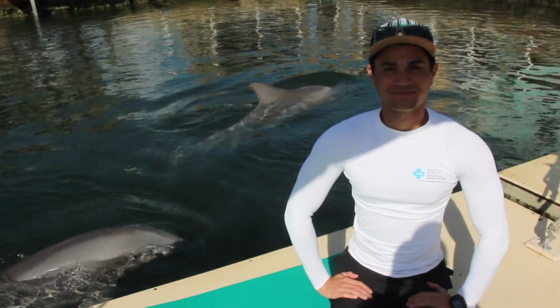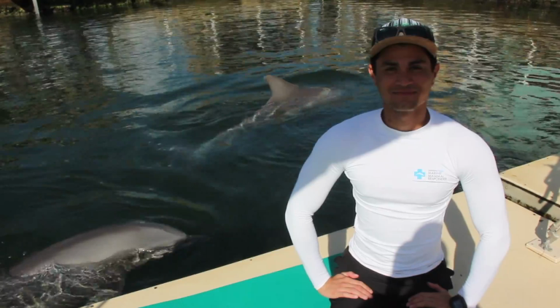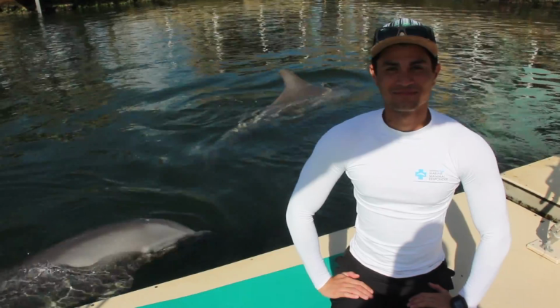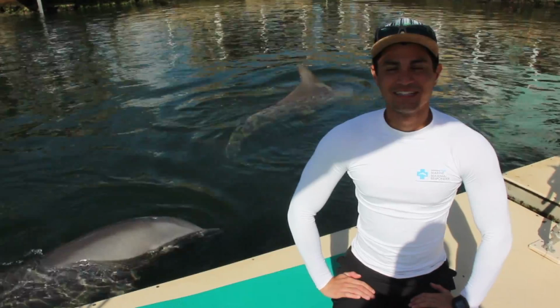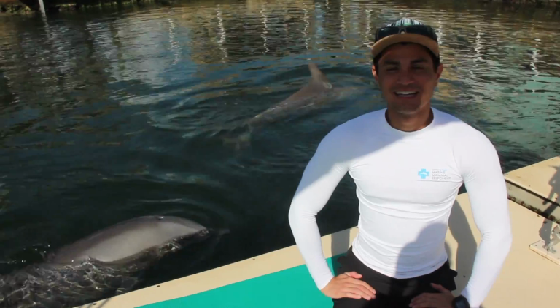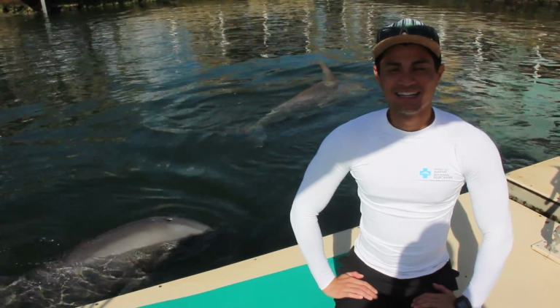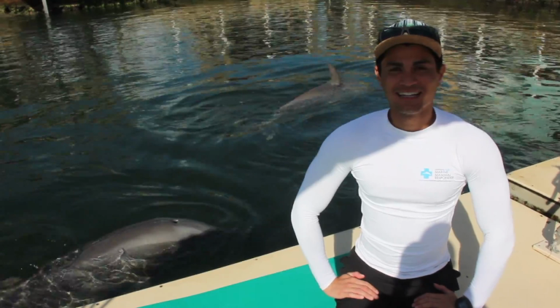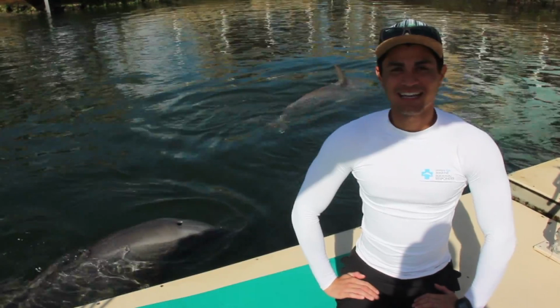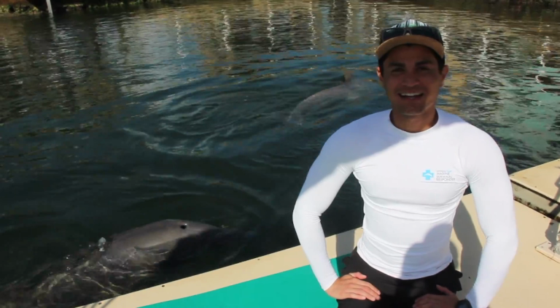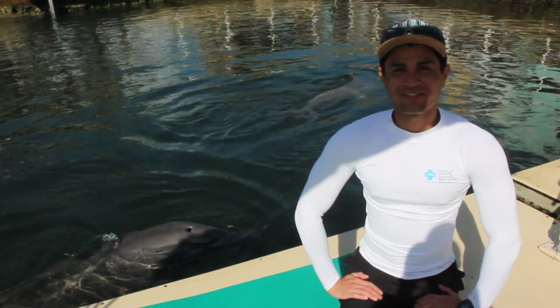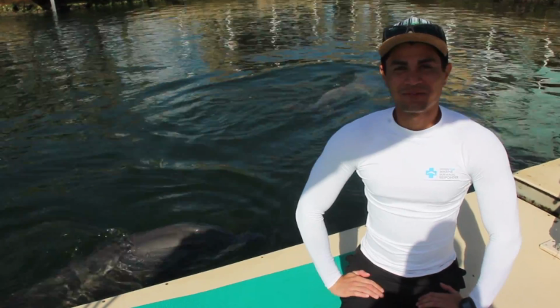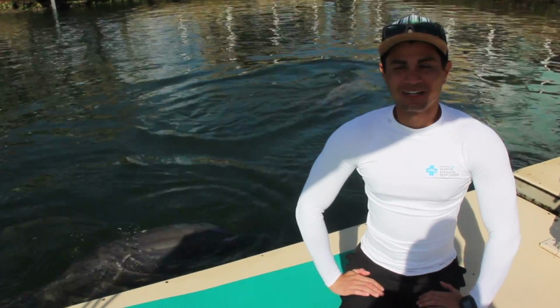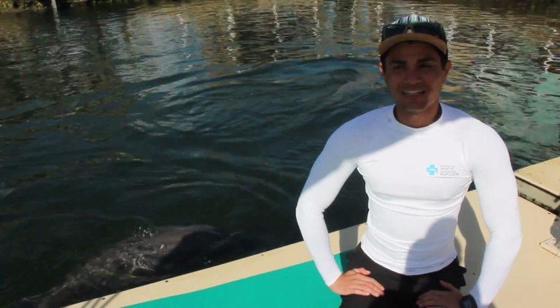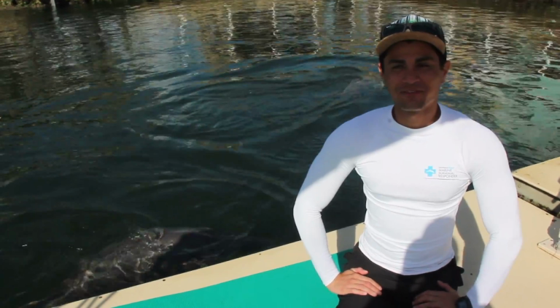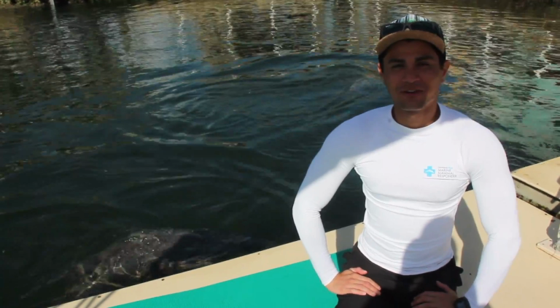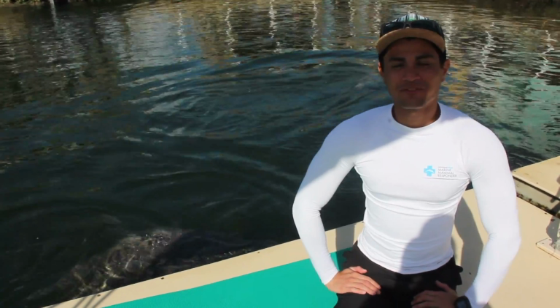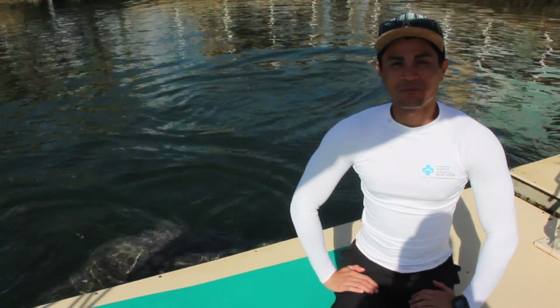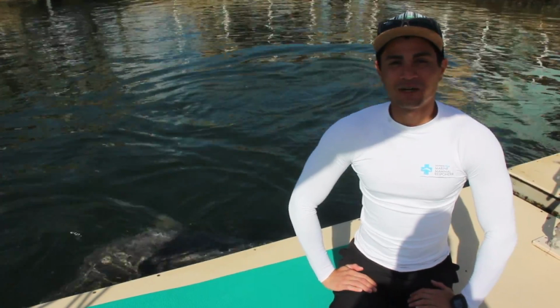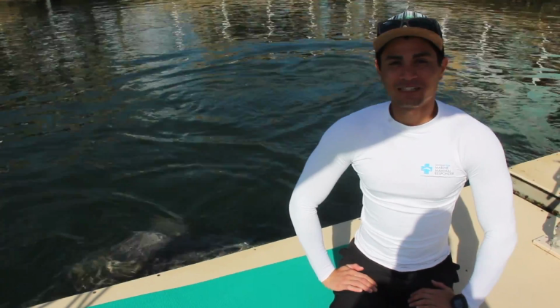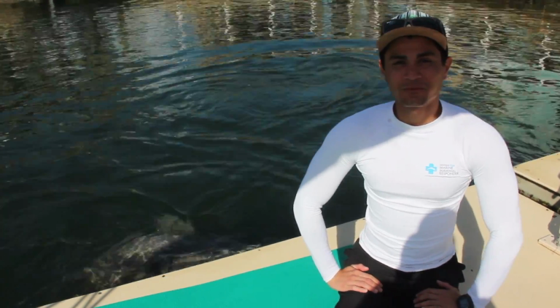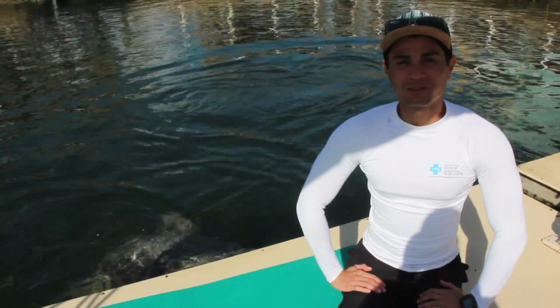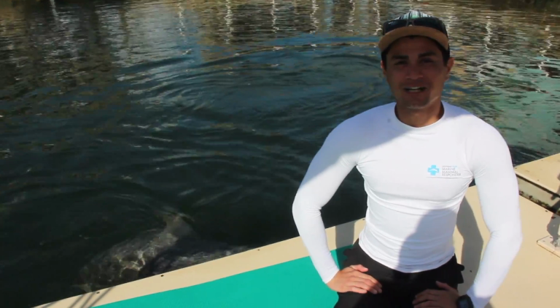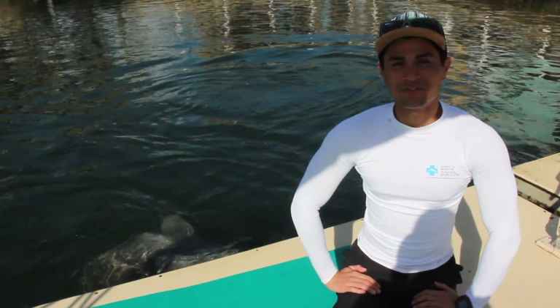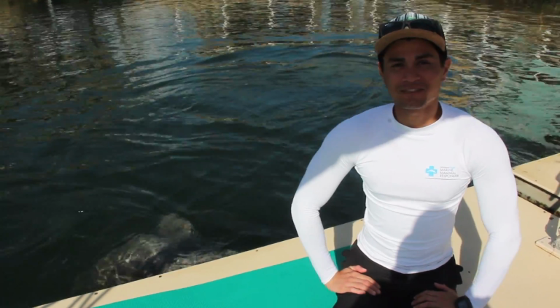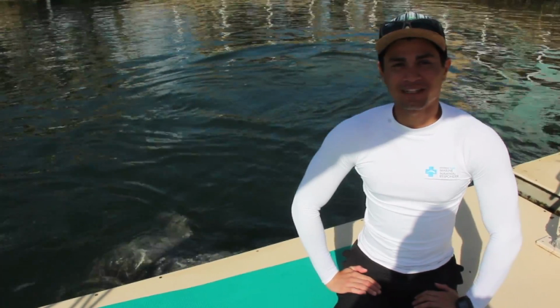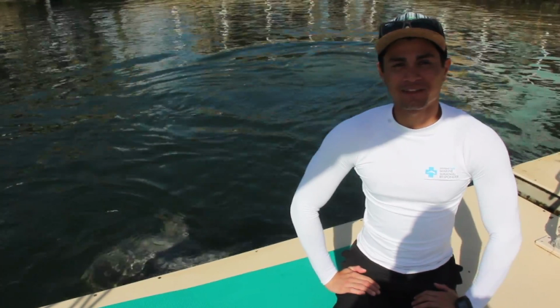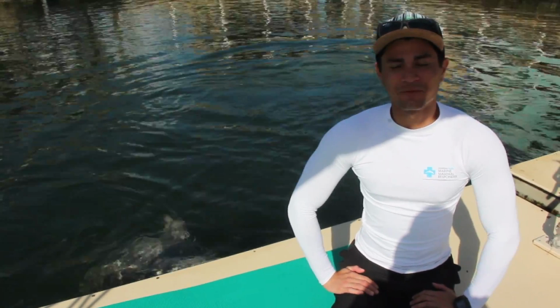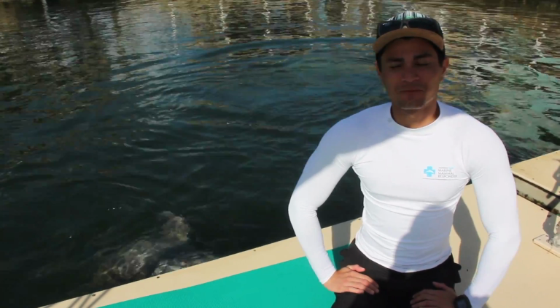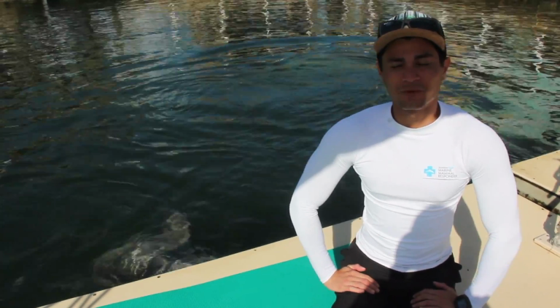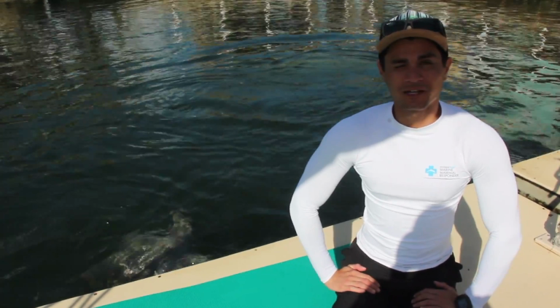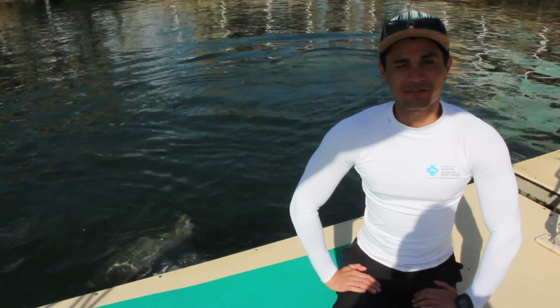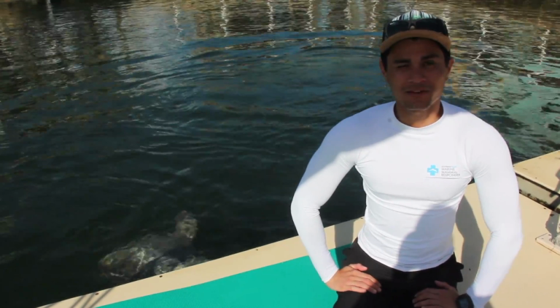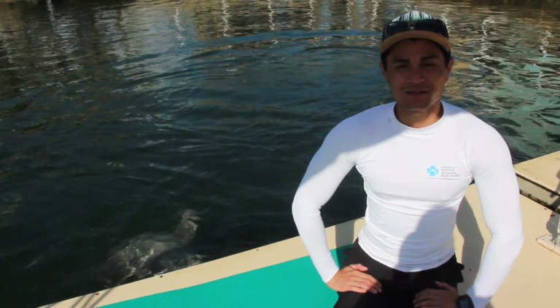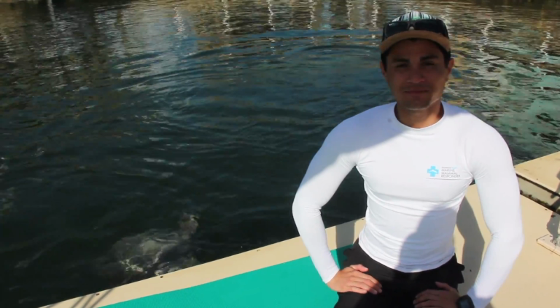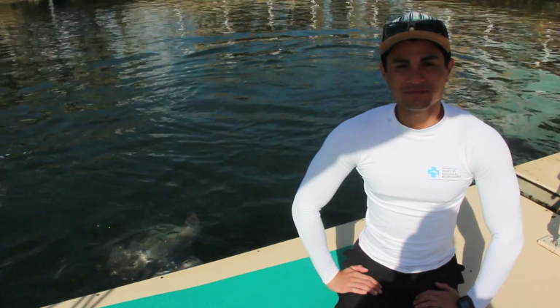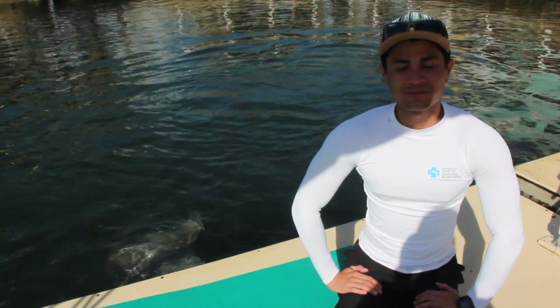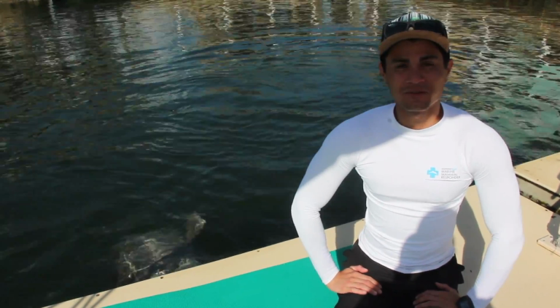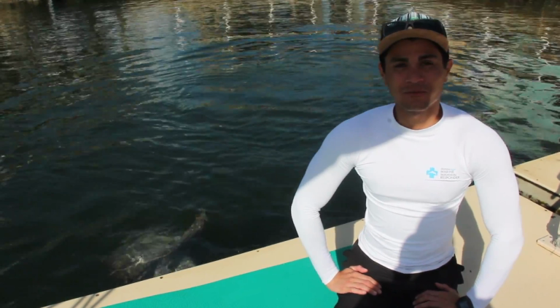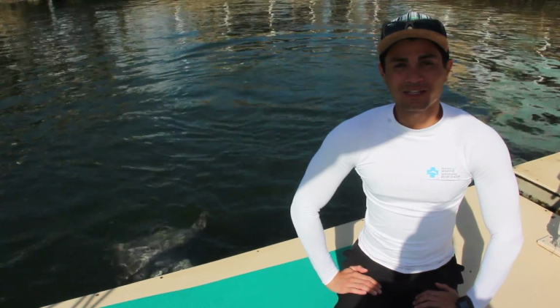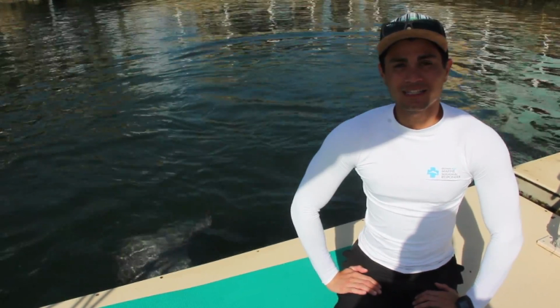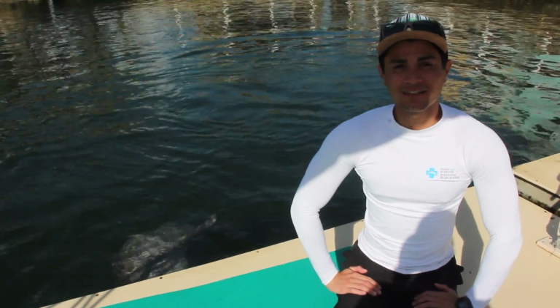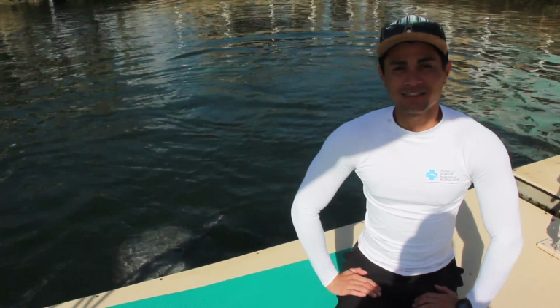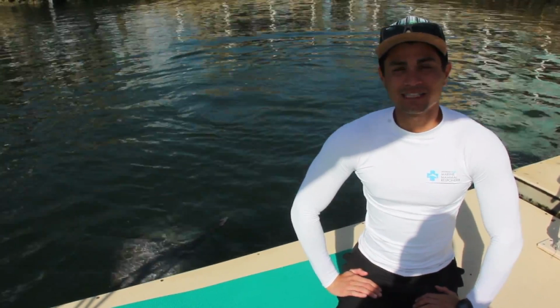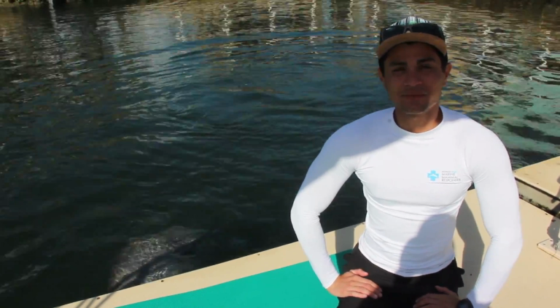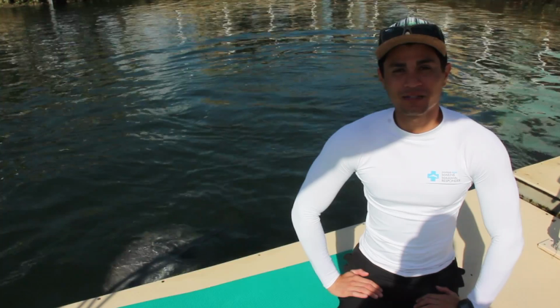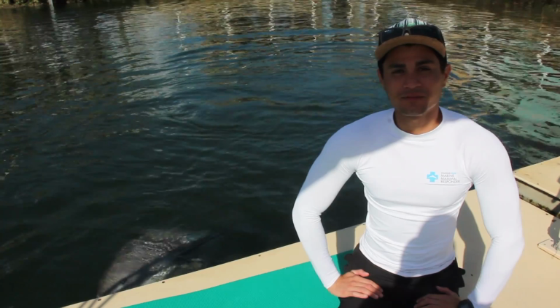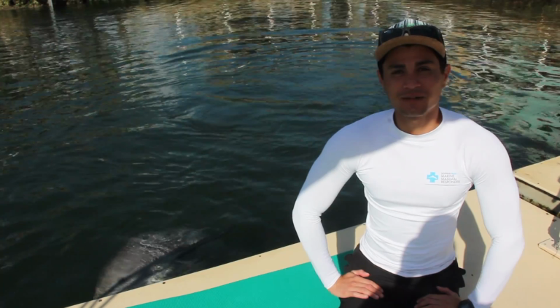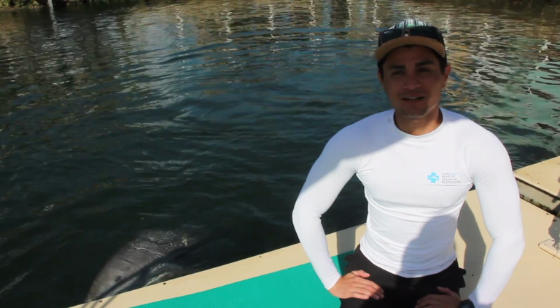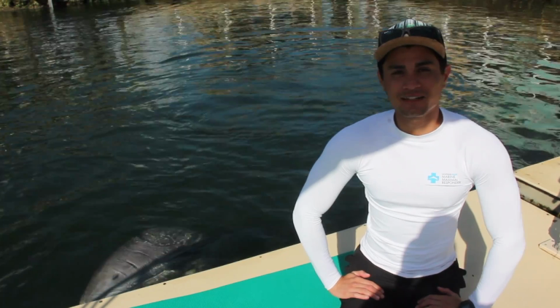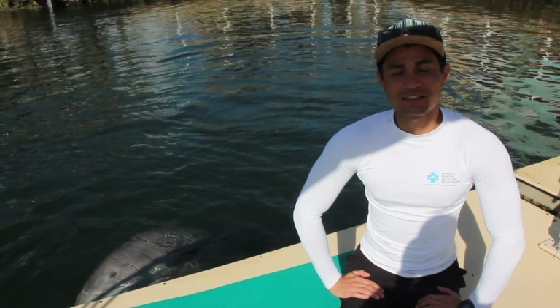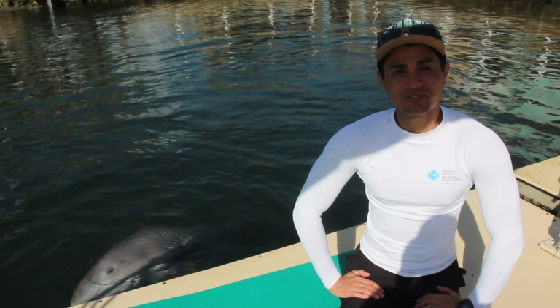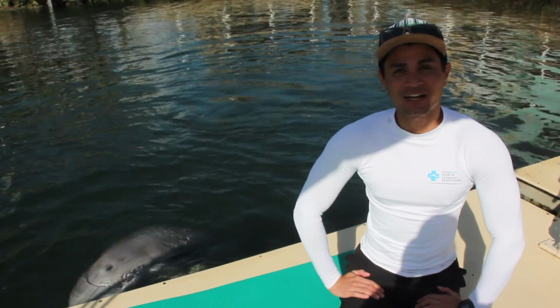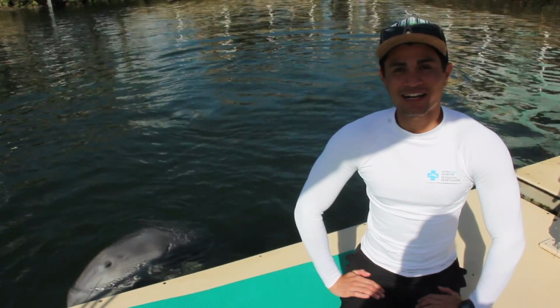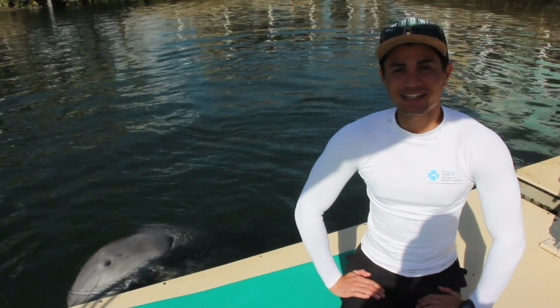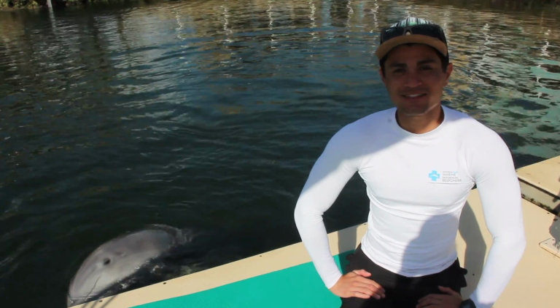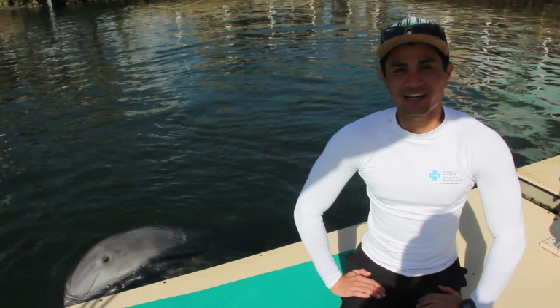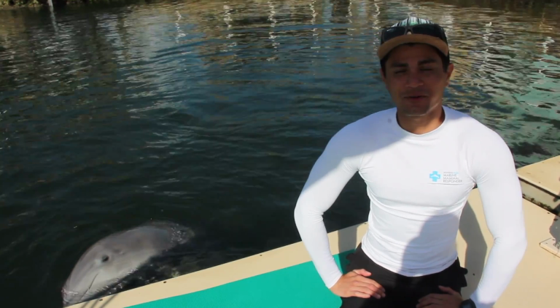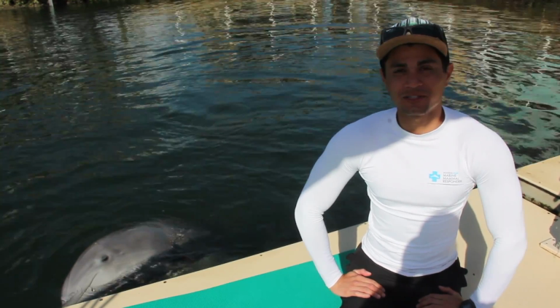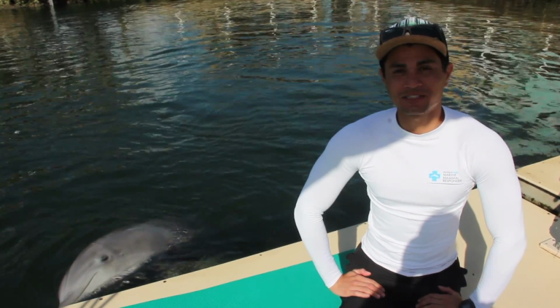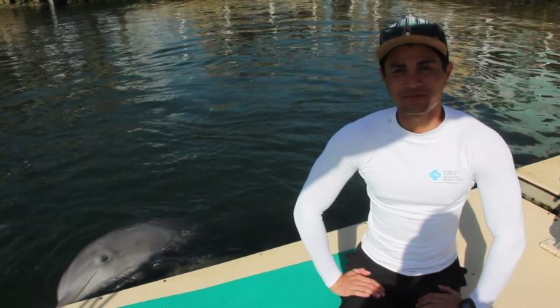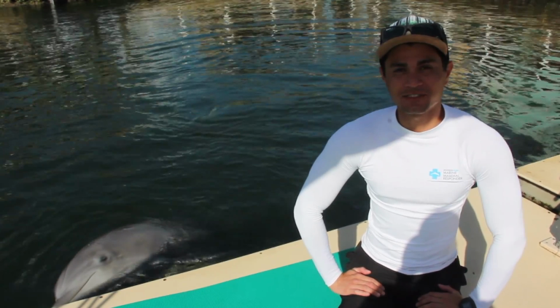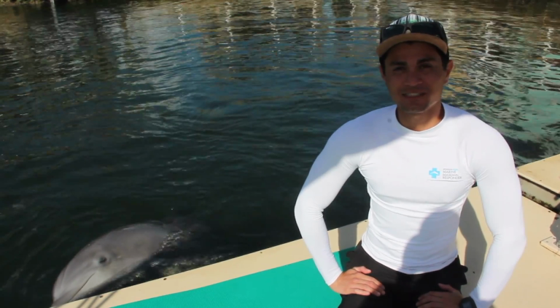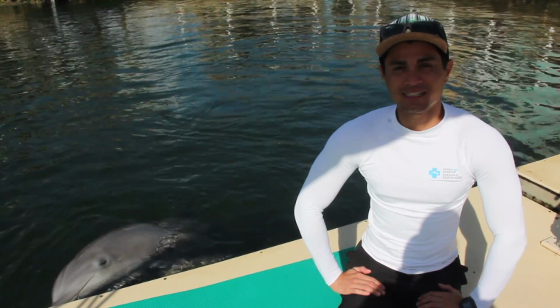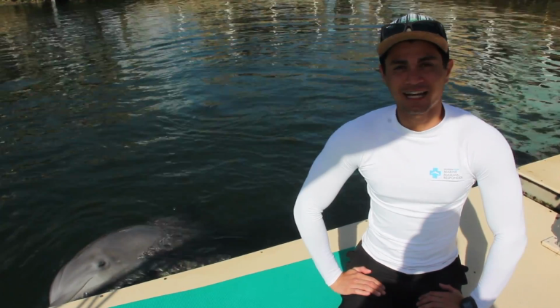Hey everyone! Have you ever wondered where dolphins get their water from? Well, we here at DPMMR are going to try and answer that question for you today.